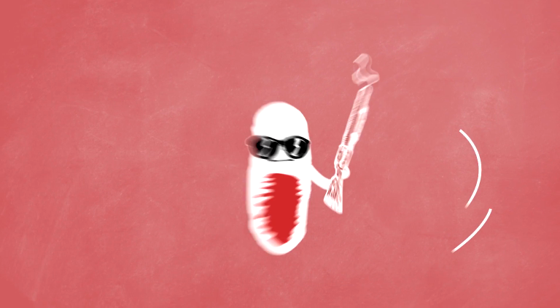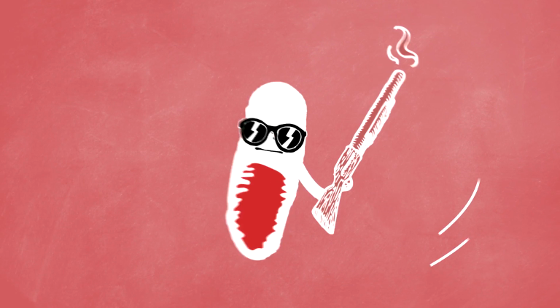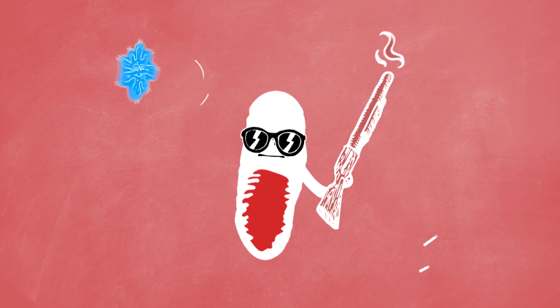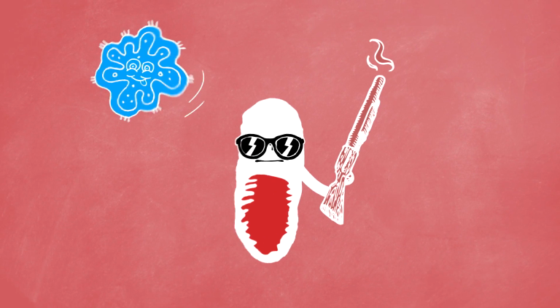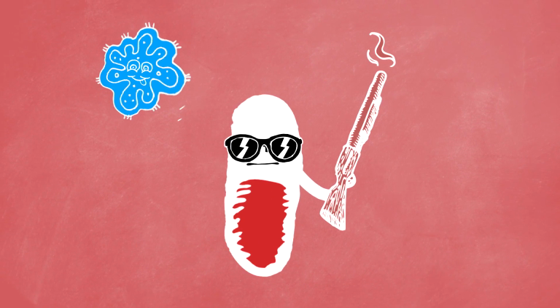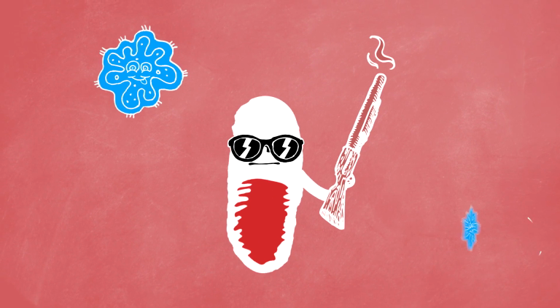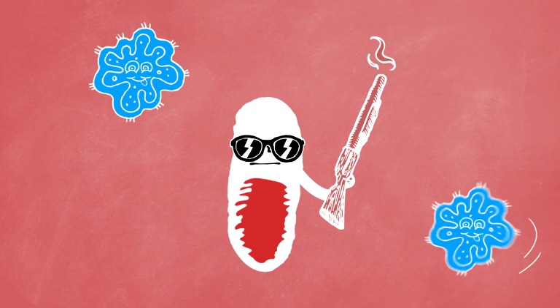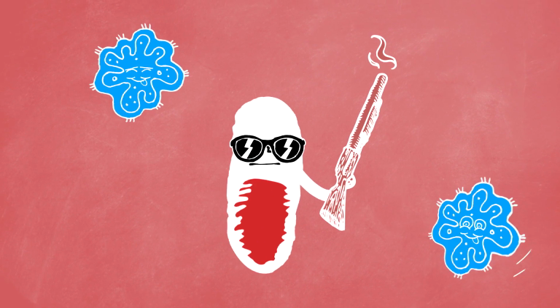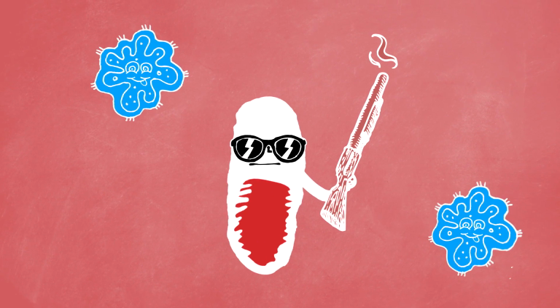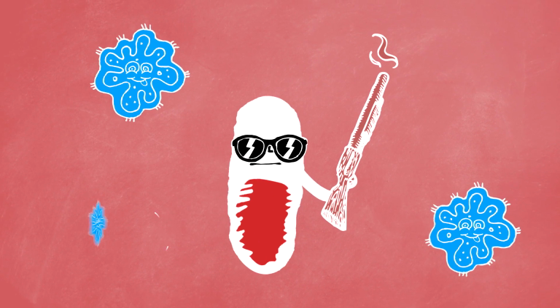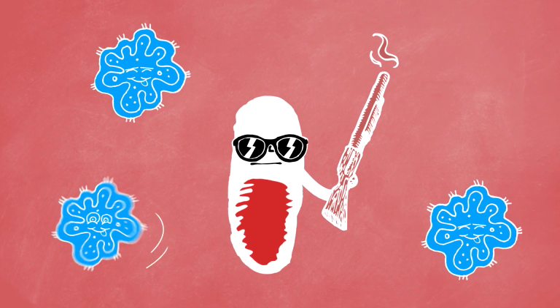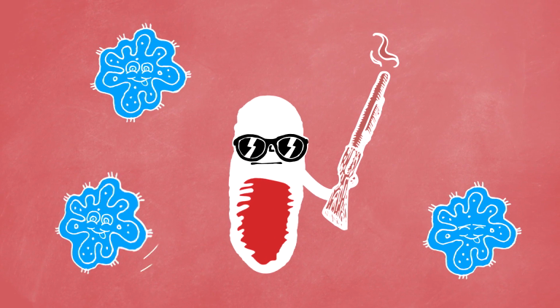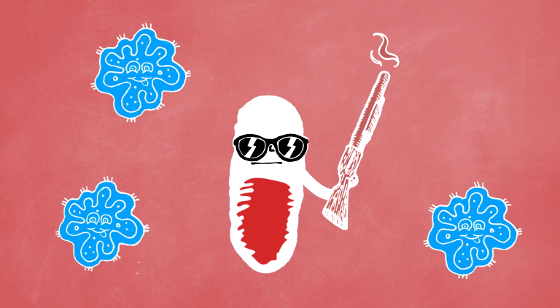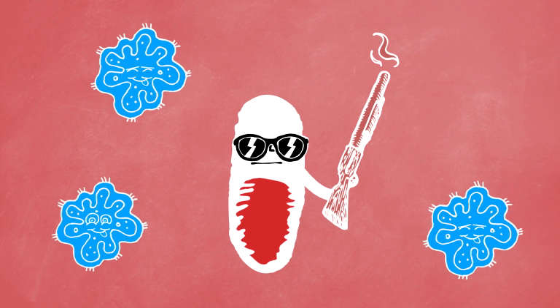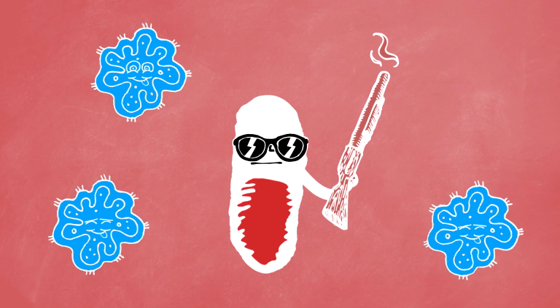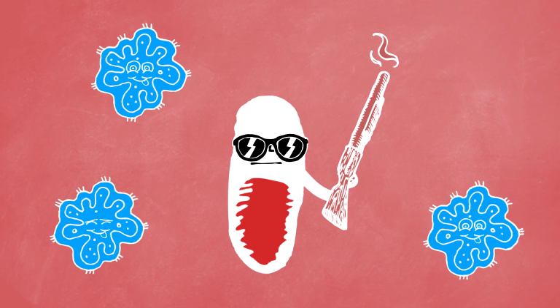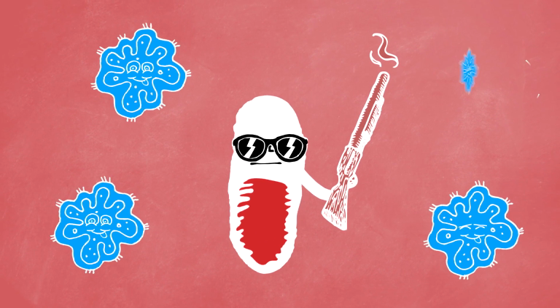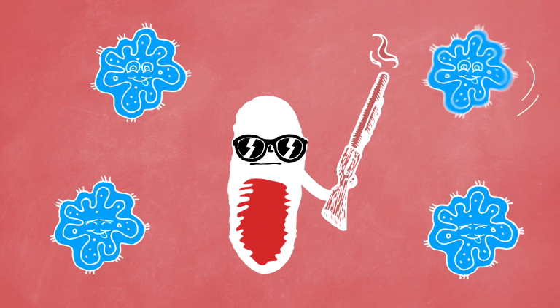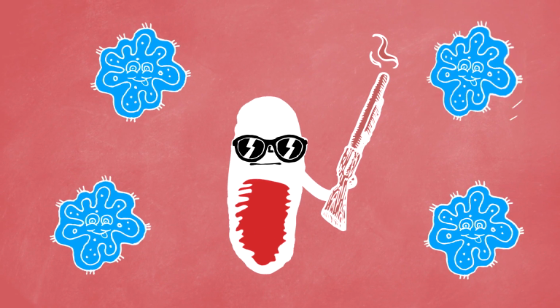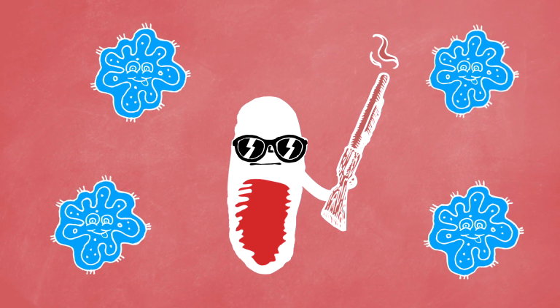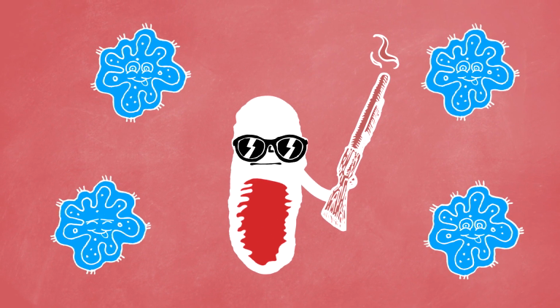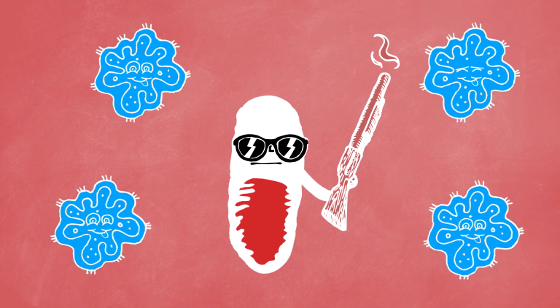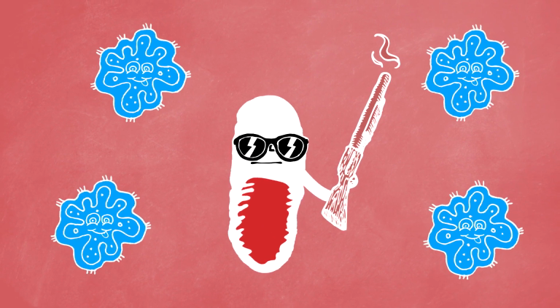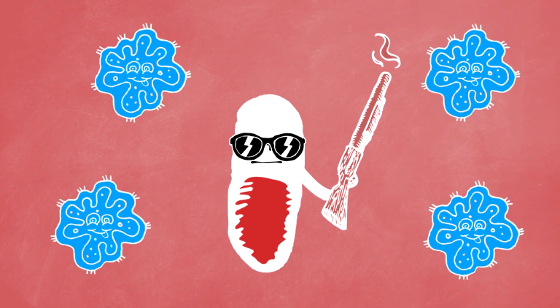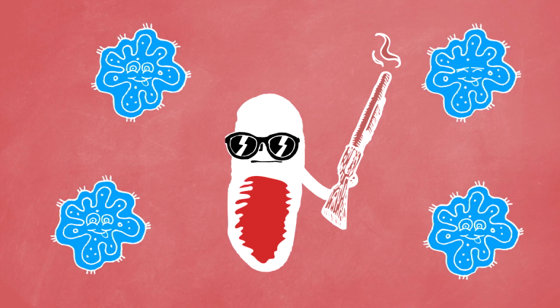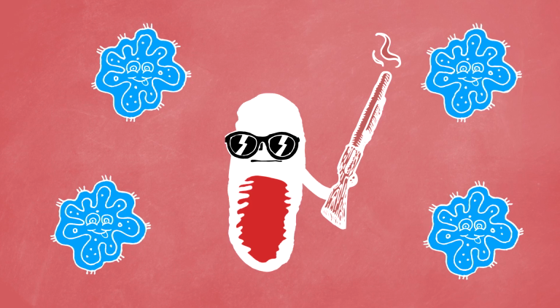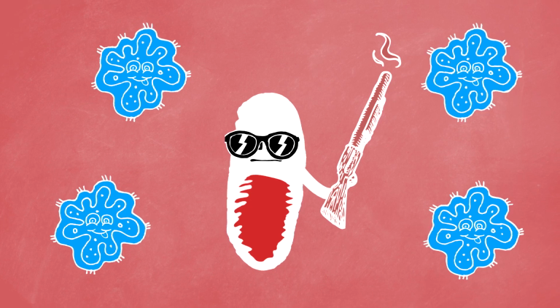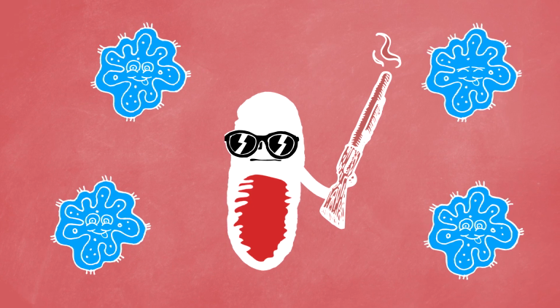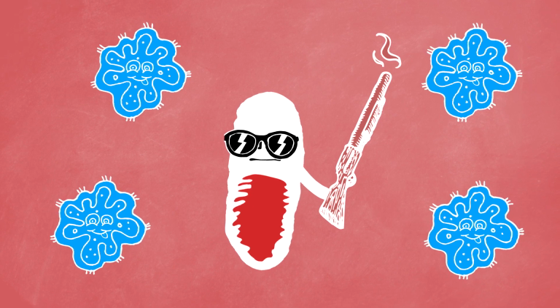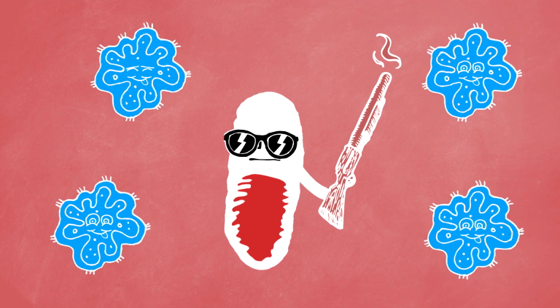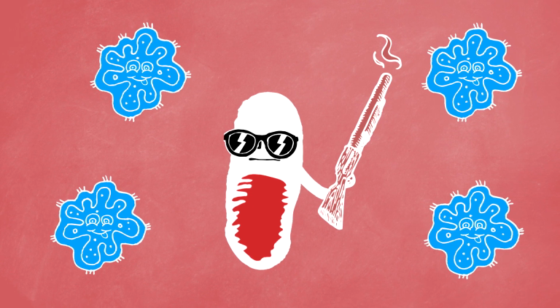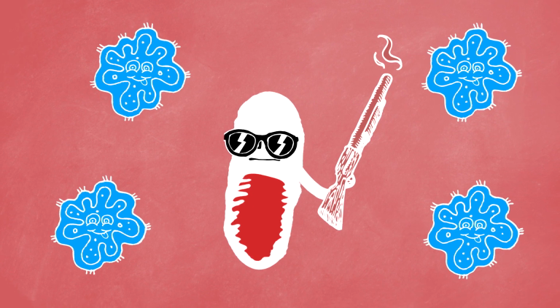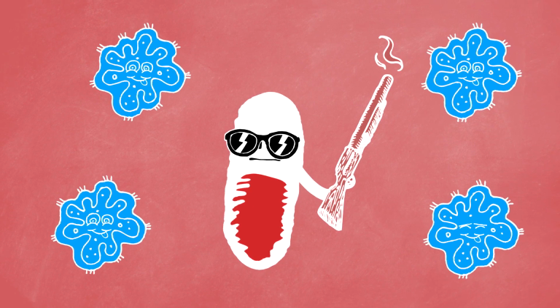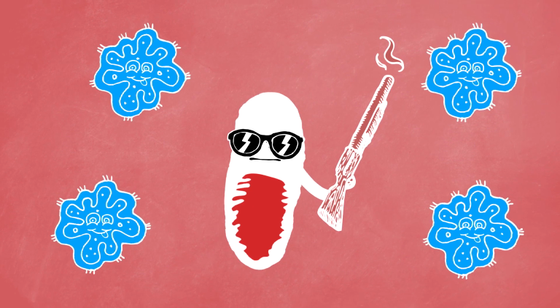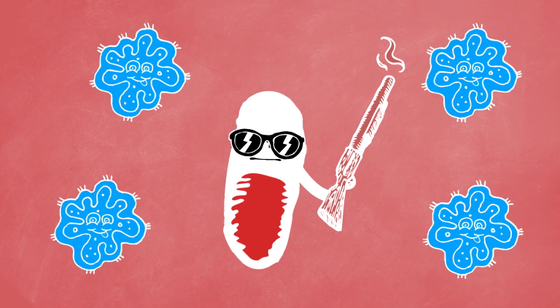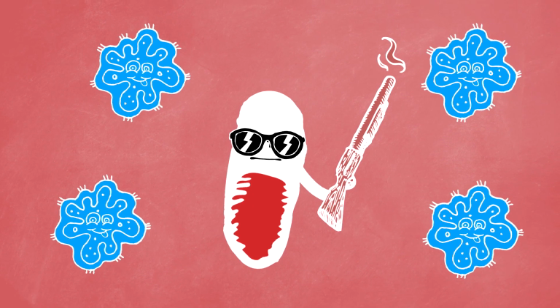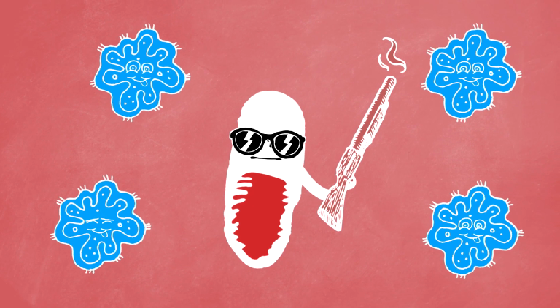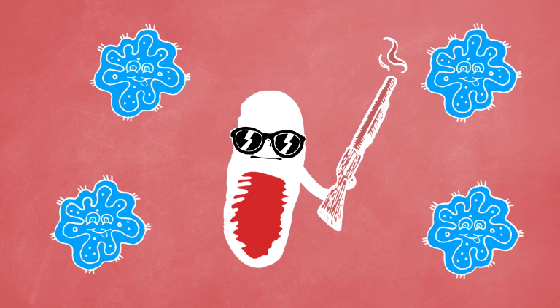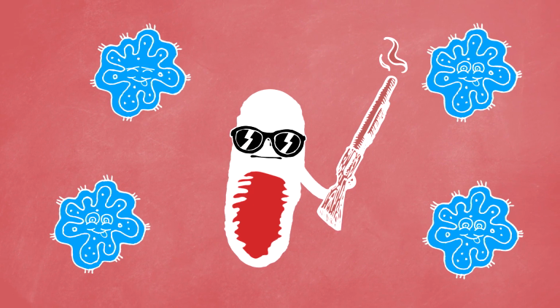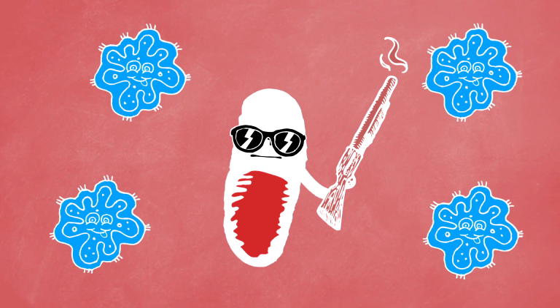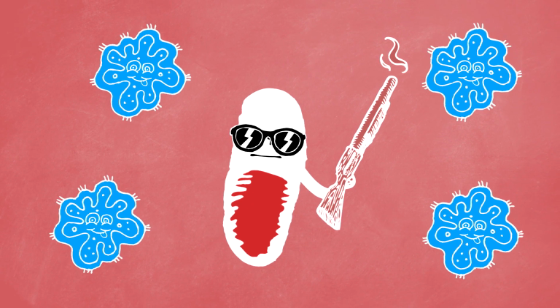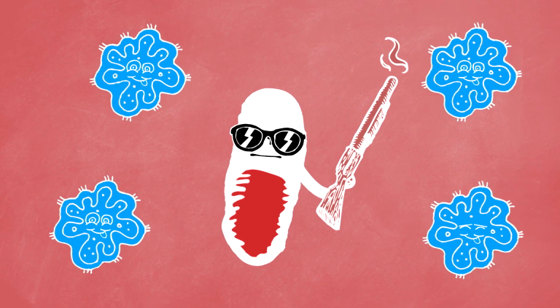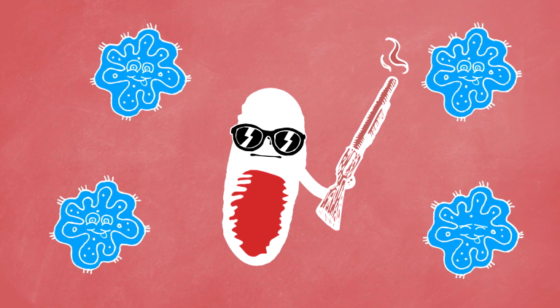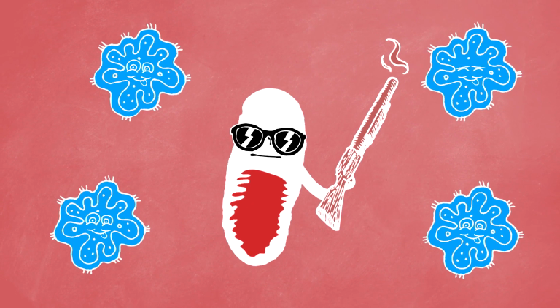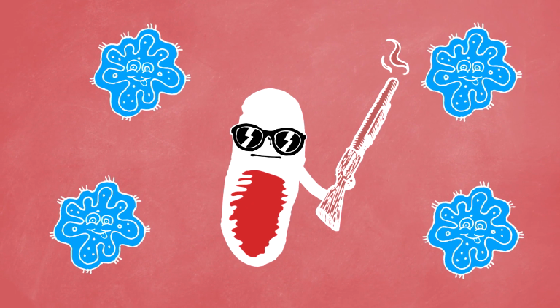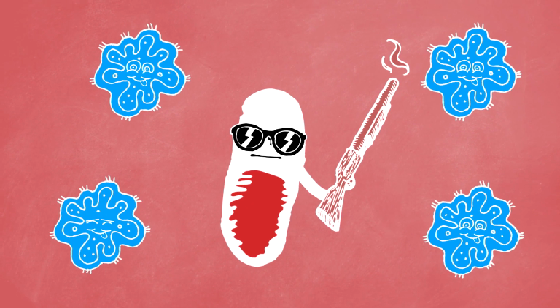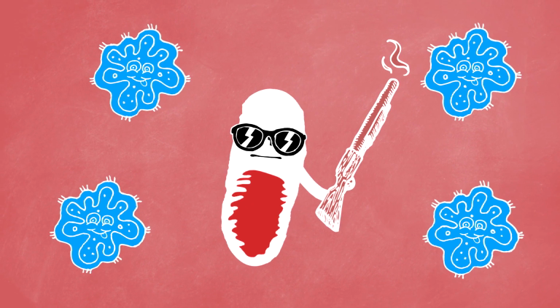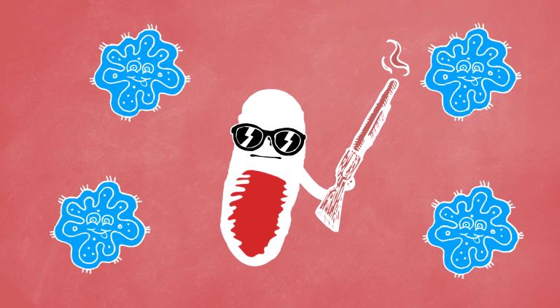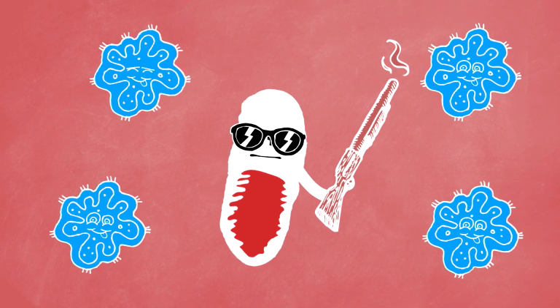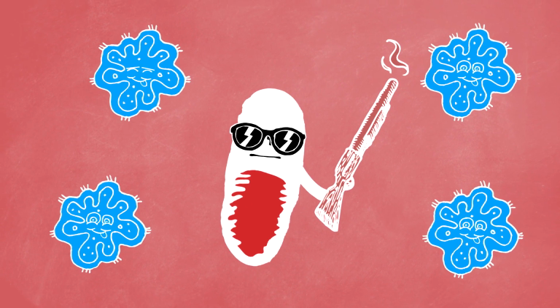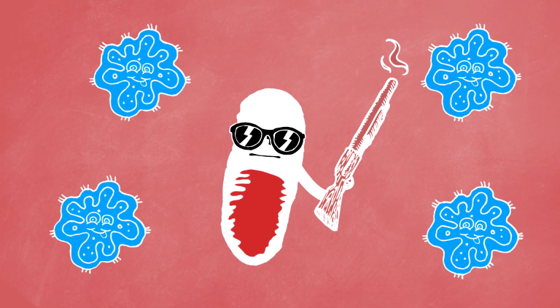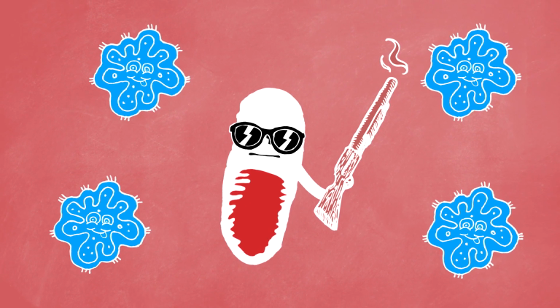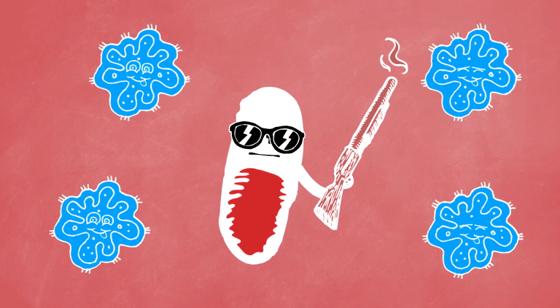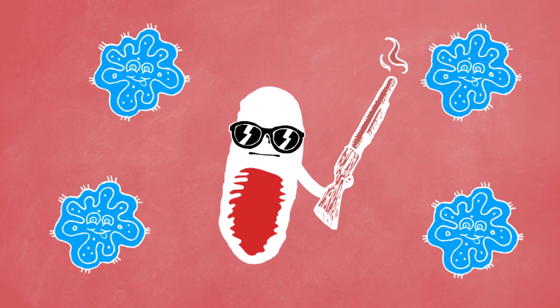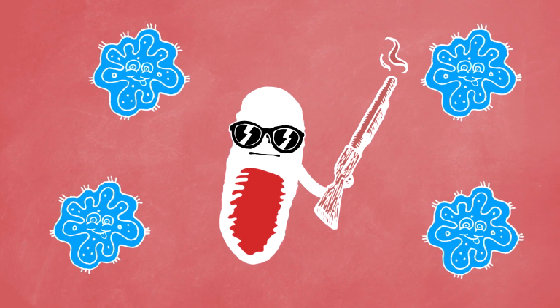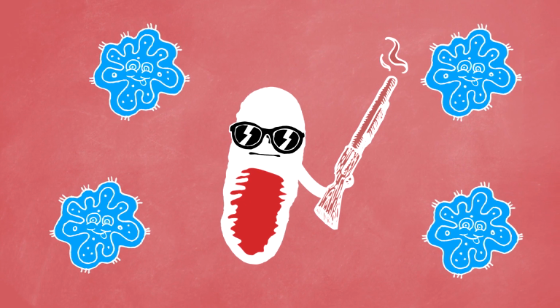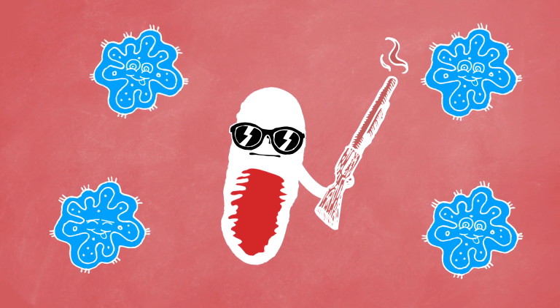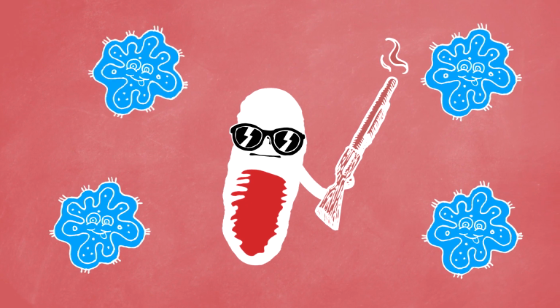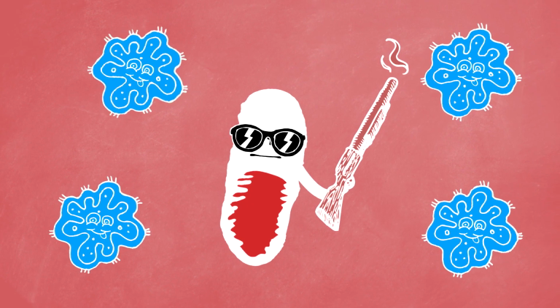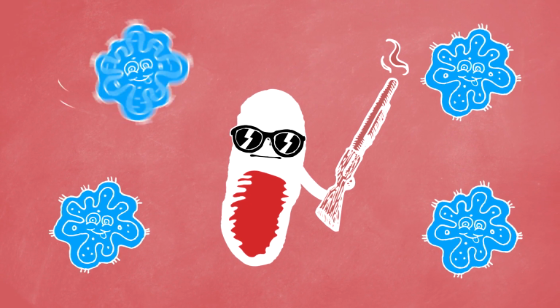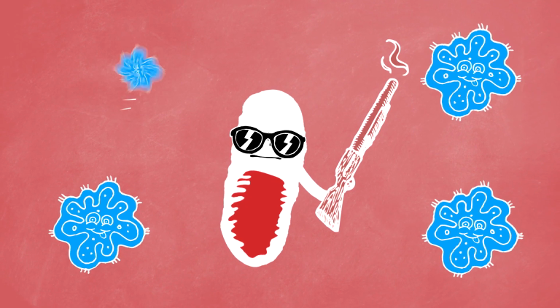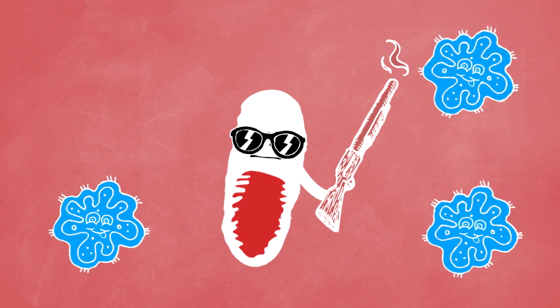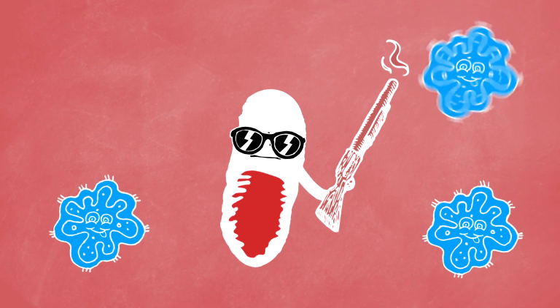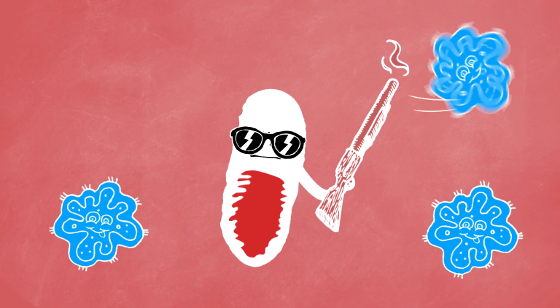Basically, antibiotics murderously destroy all dangerous bacterial cells while allowing human cells to live happily ever after — kind of like the Terminator.